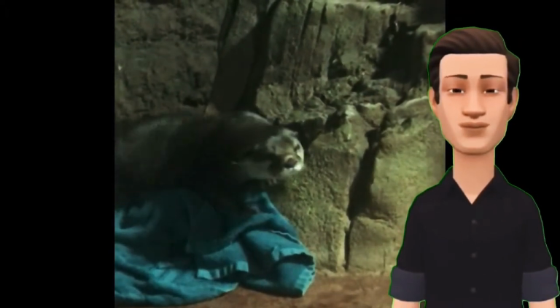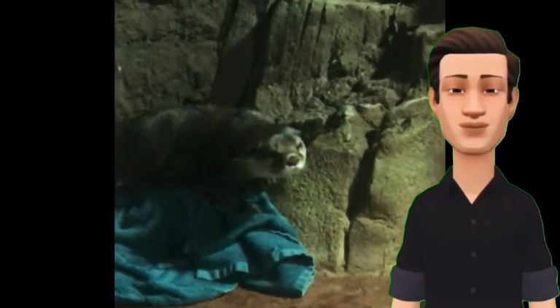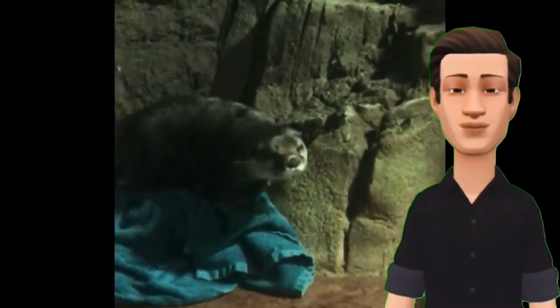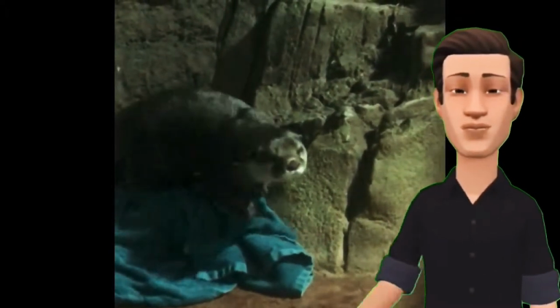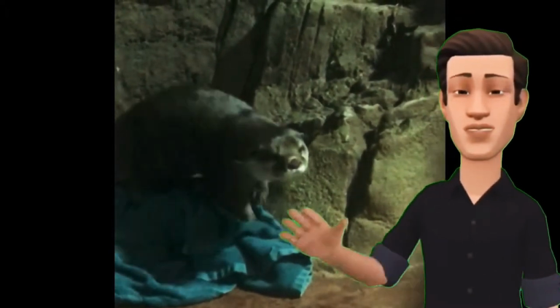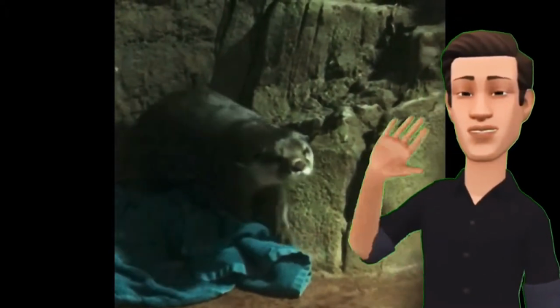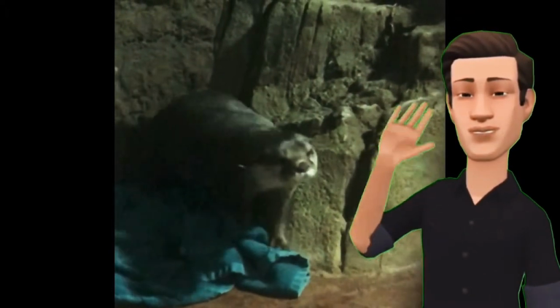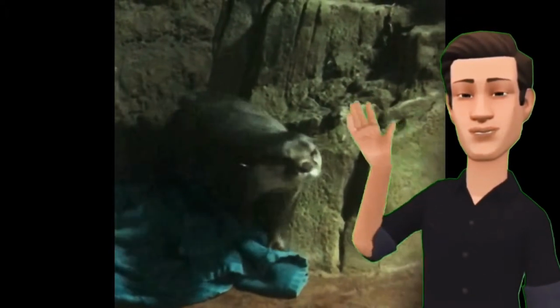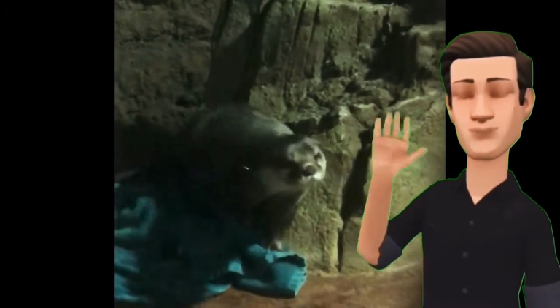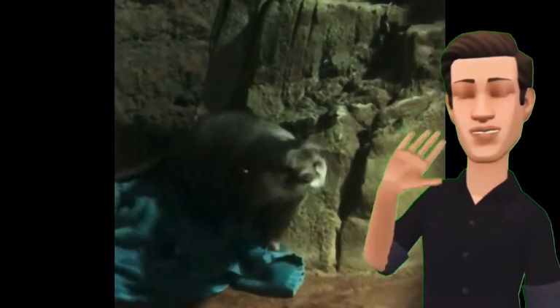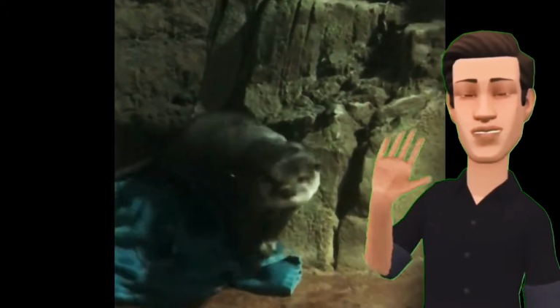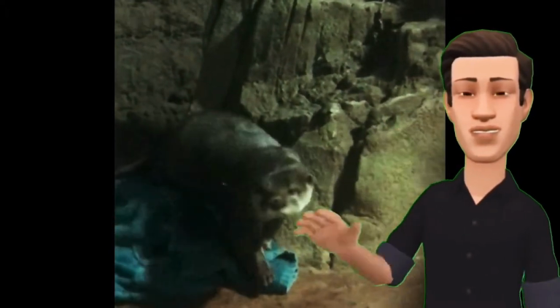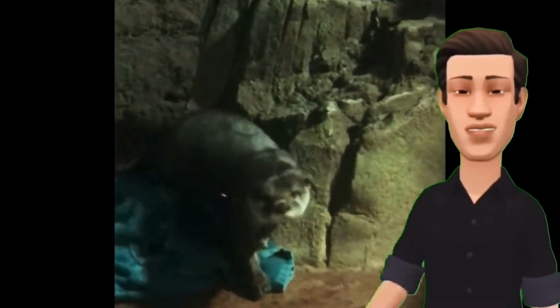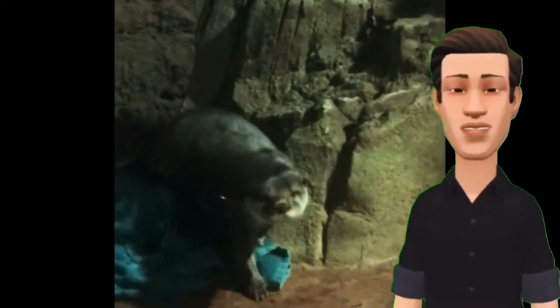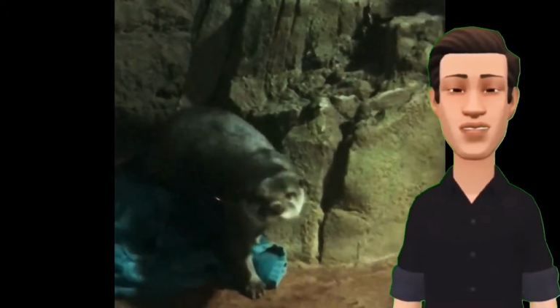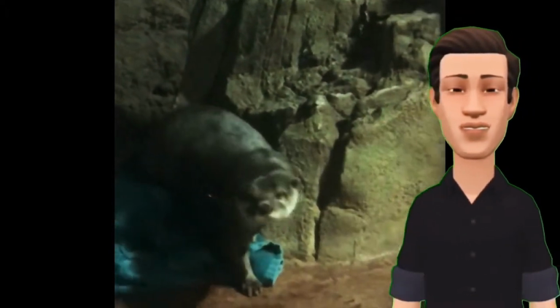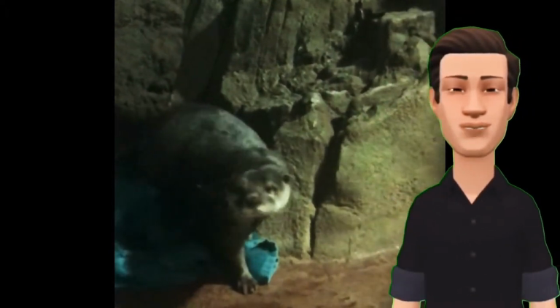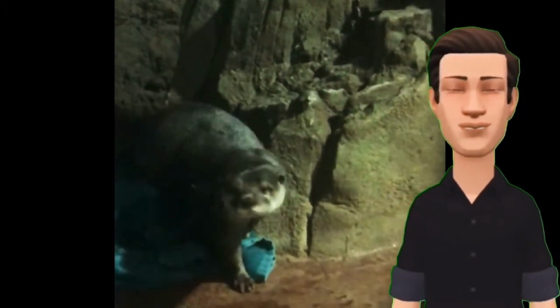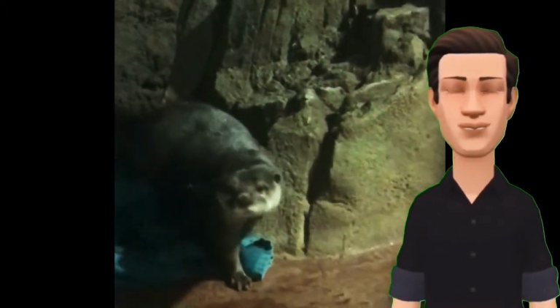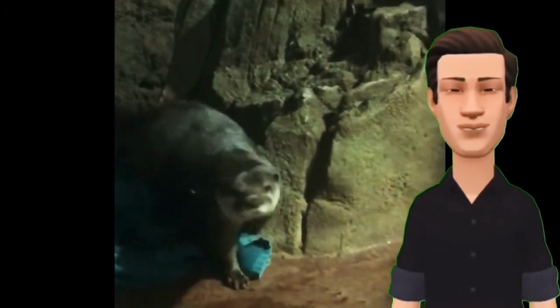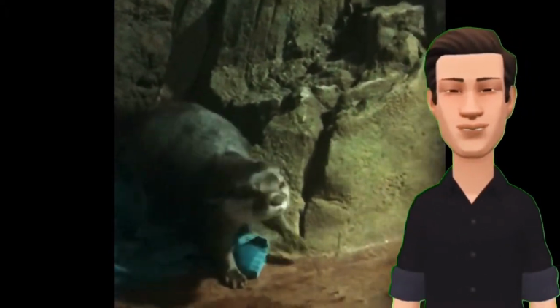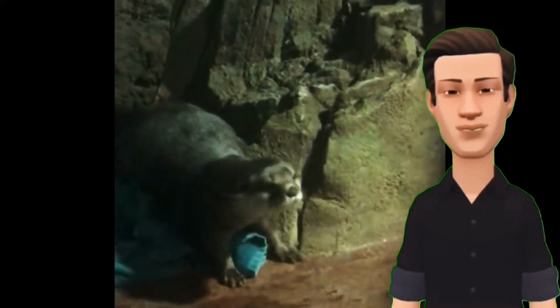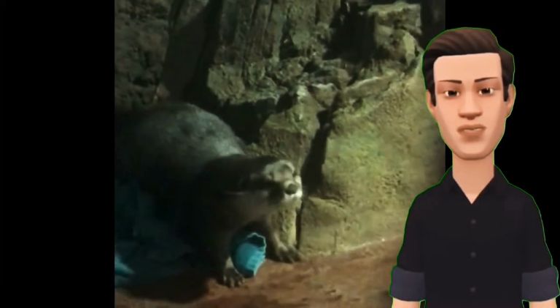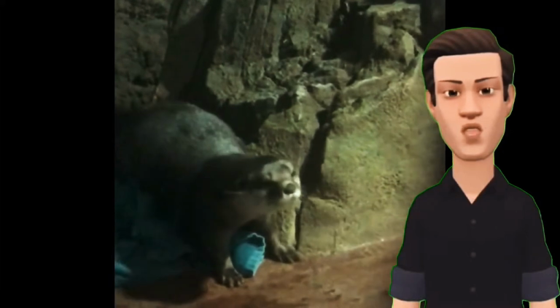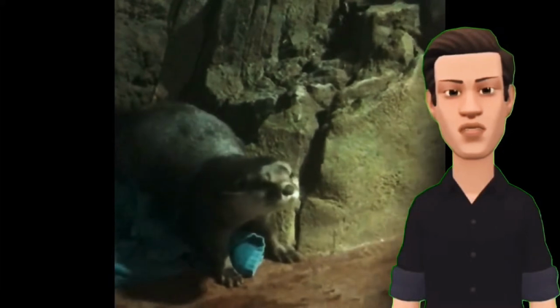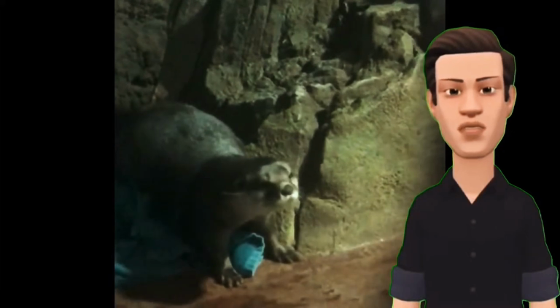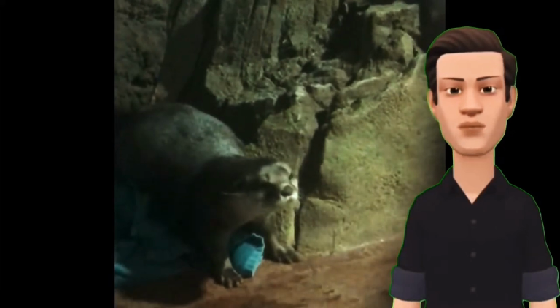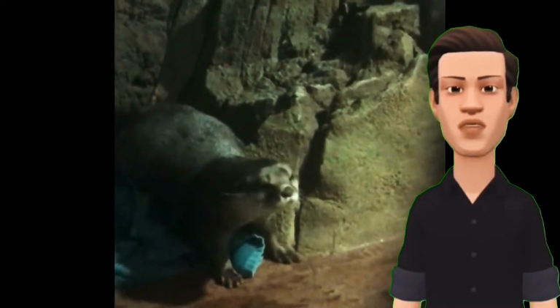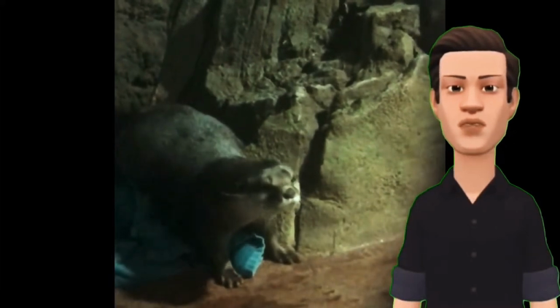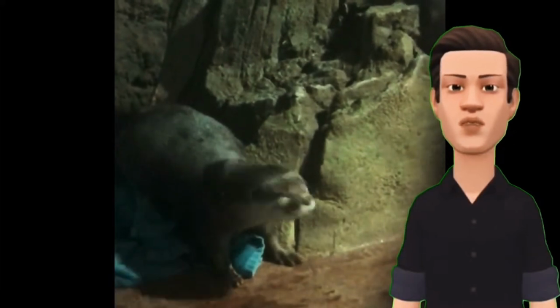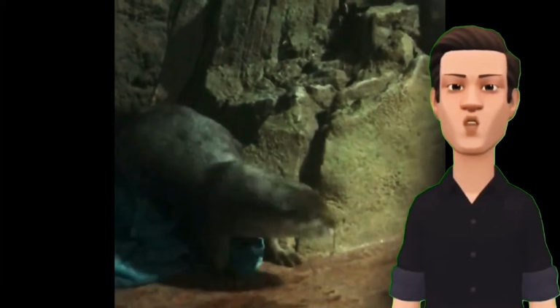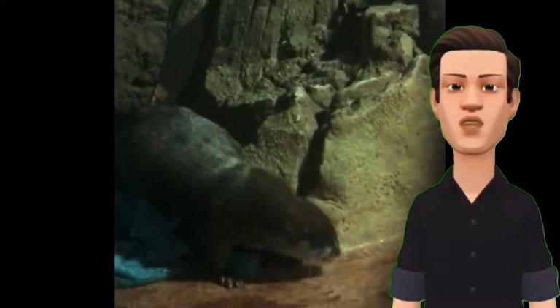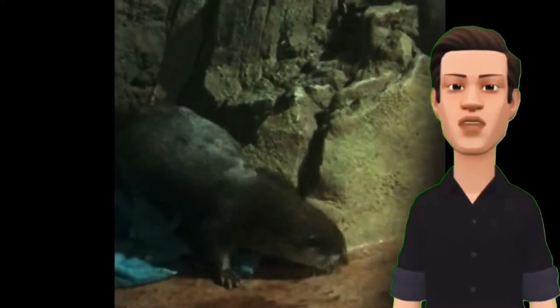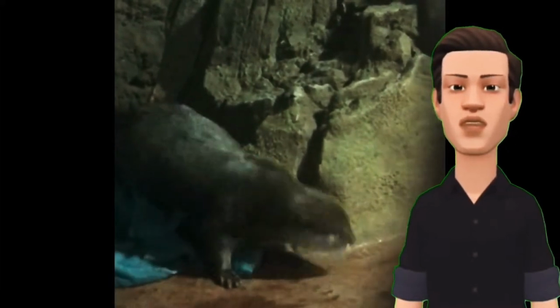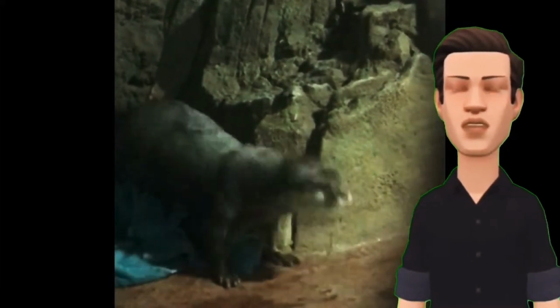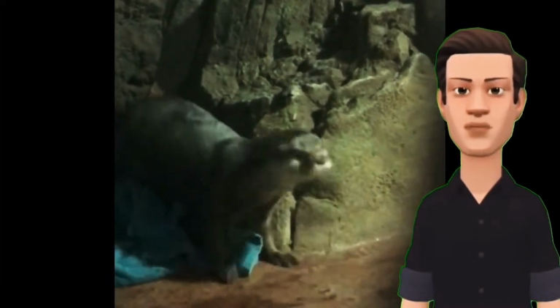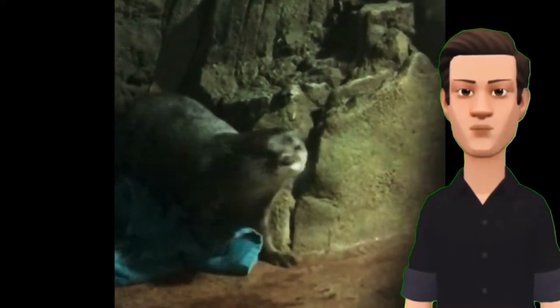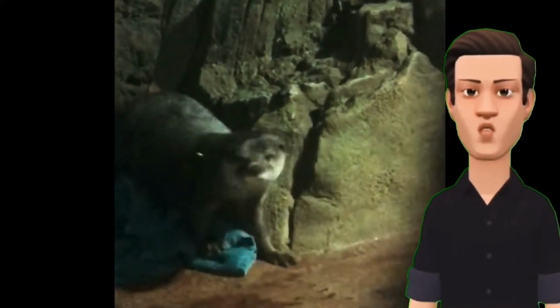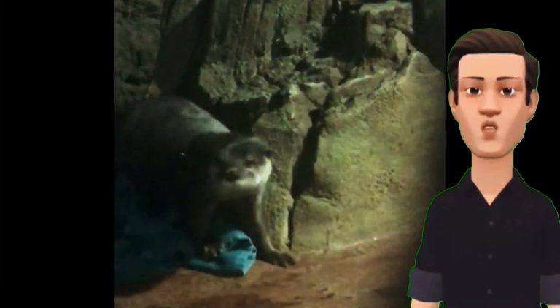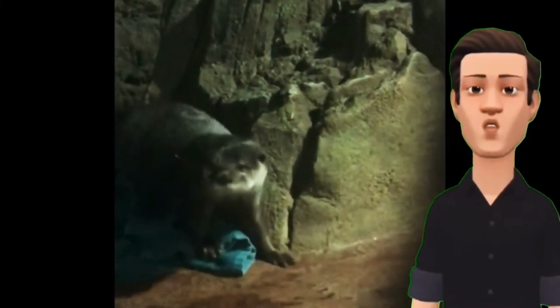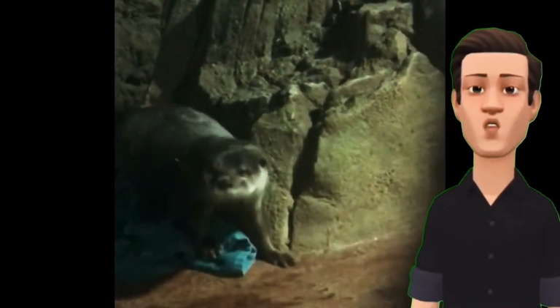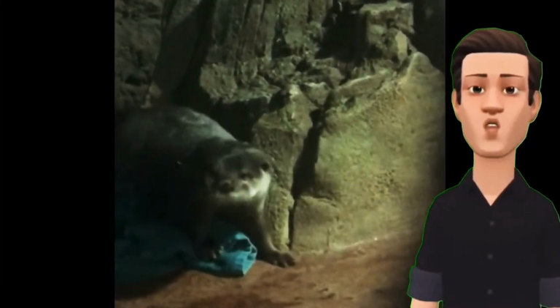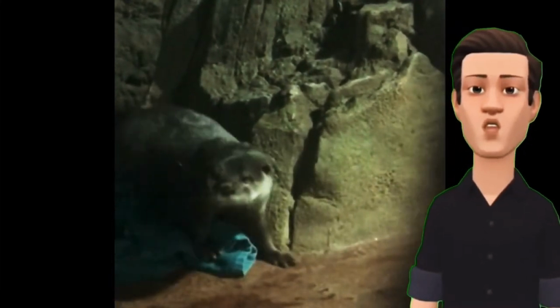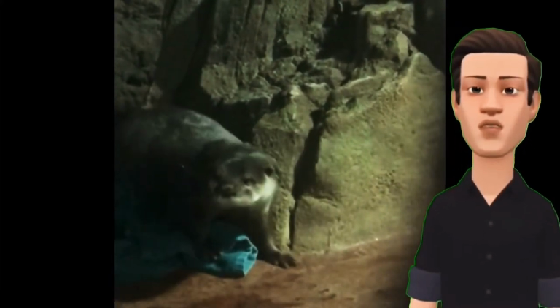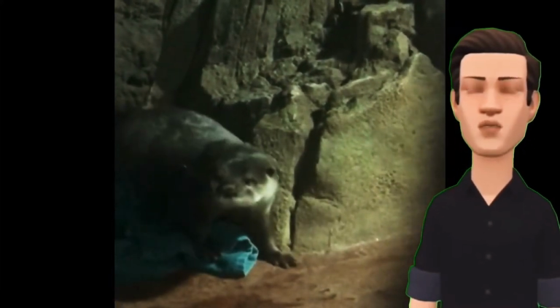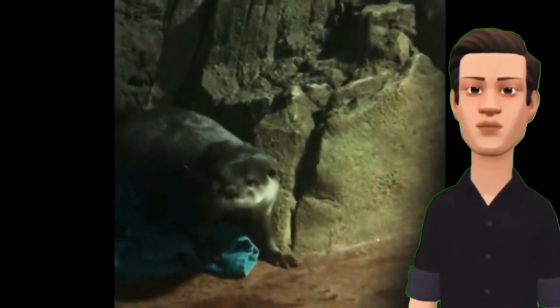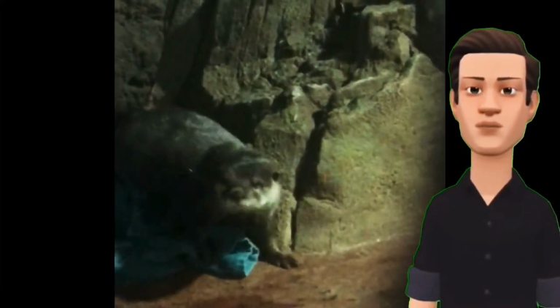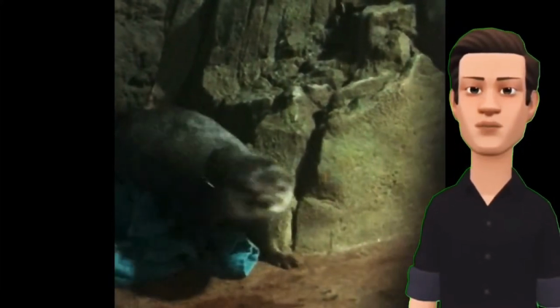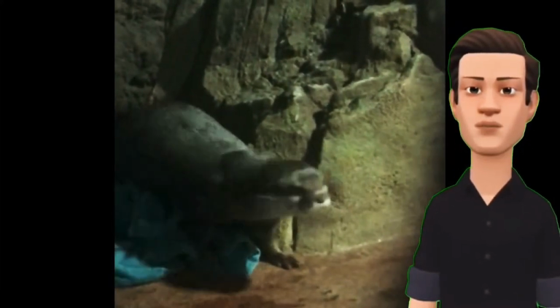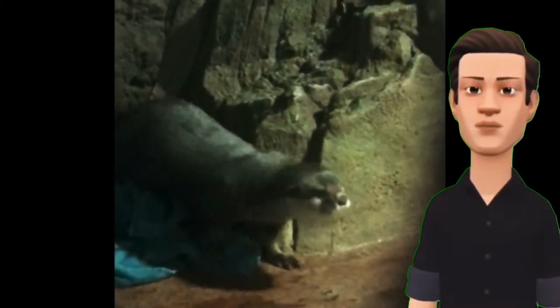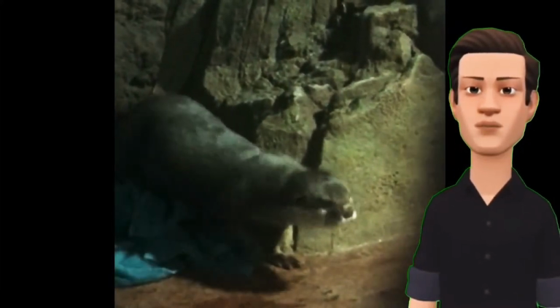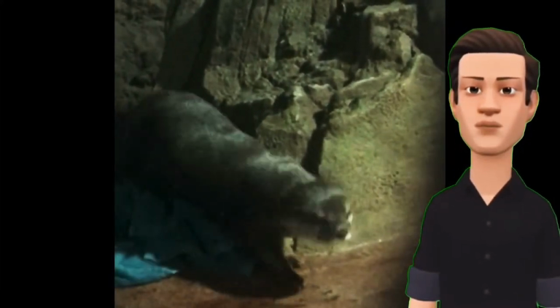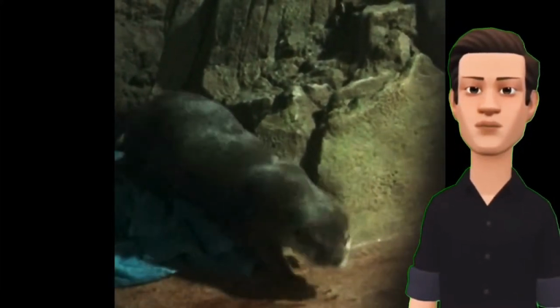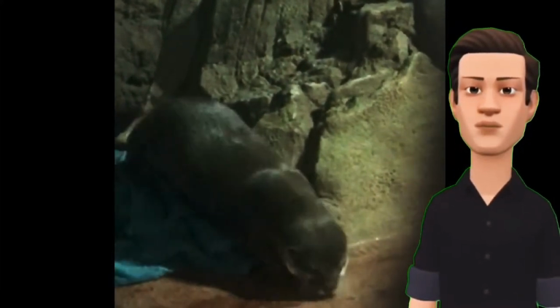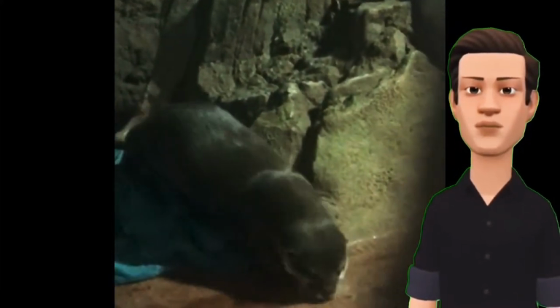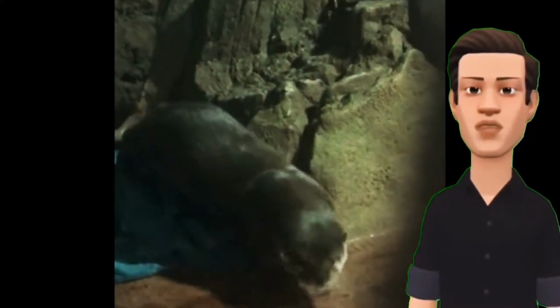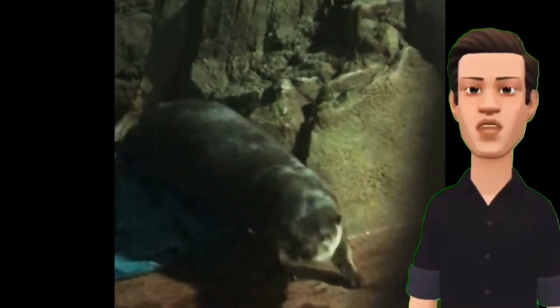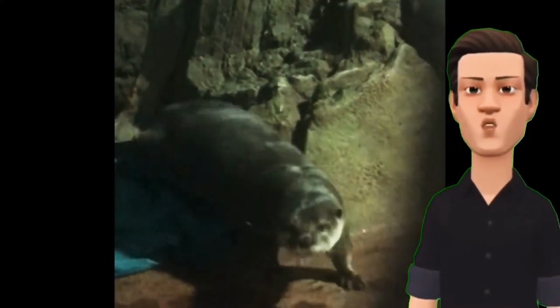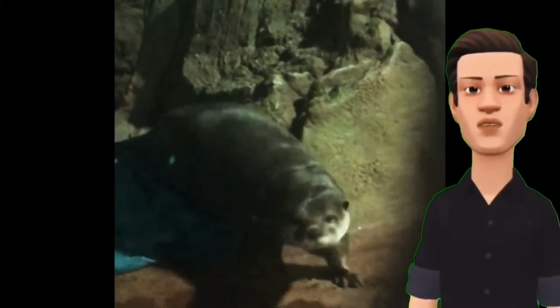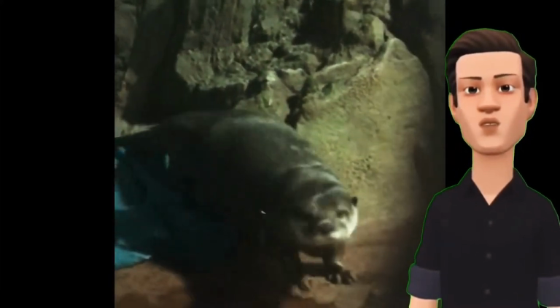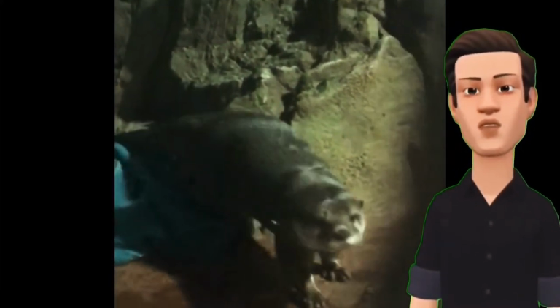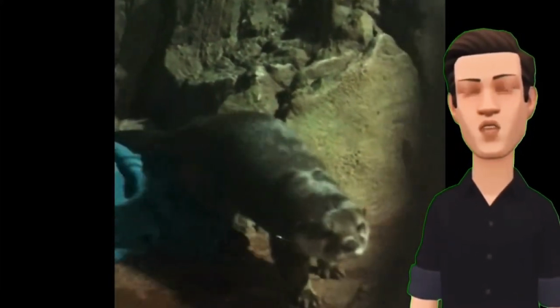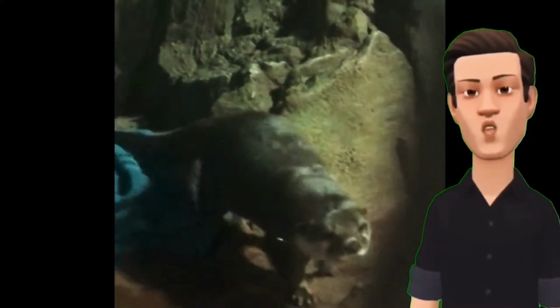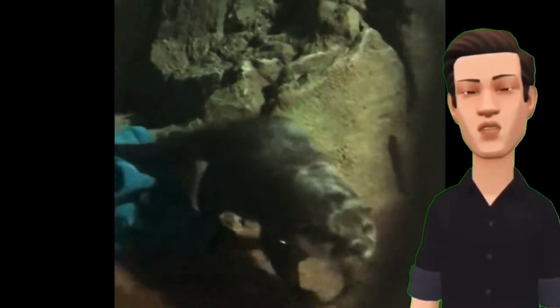Hi, my name is Chip. These are animals called Asian small-clawed otters. They are so cute.